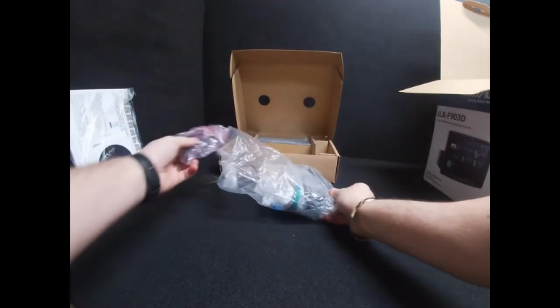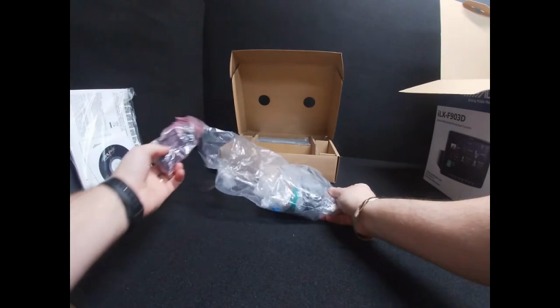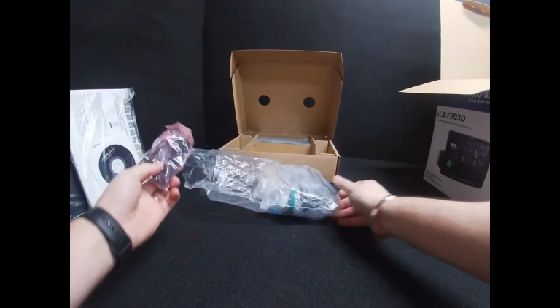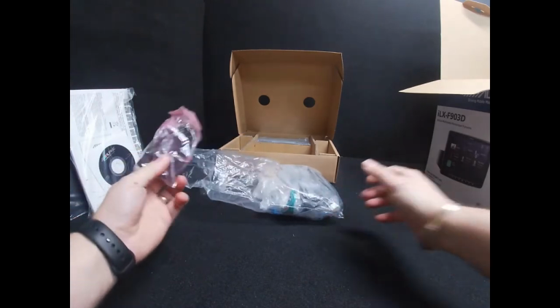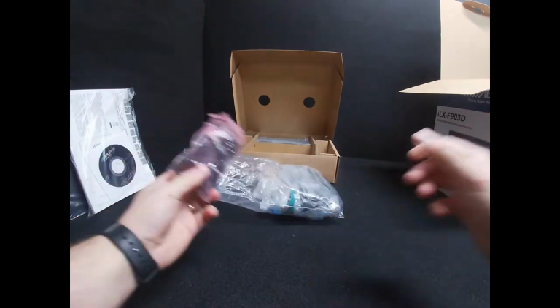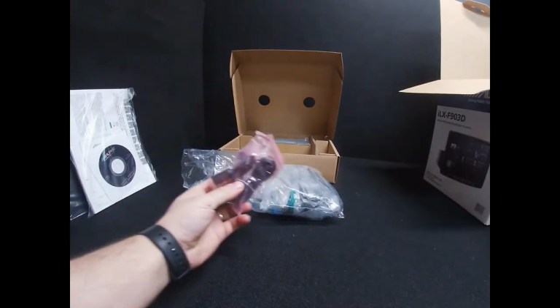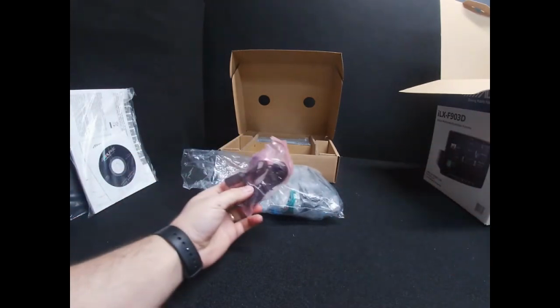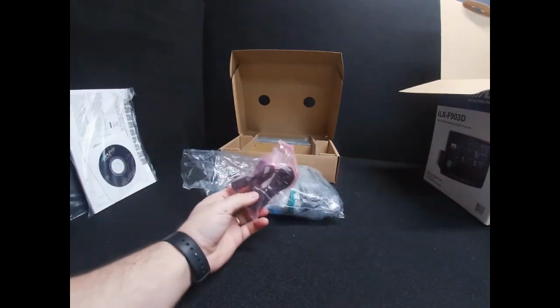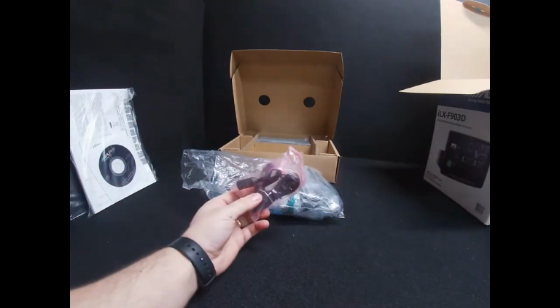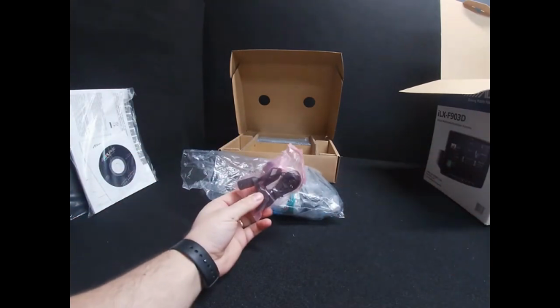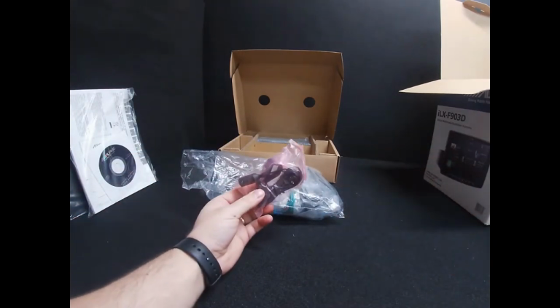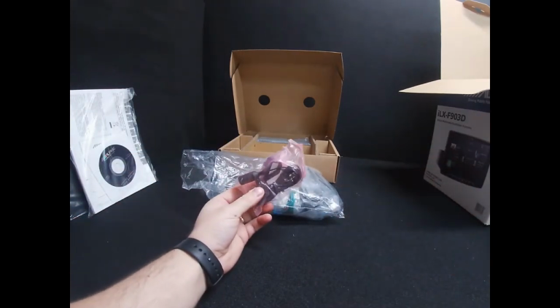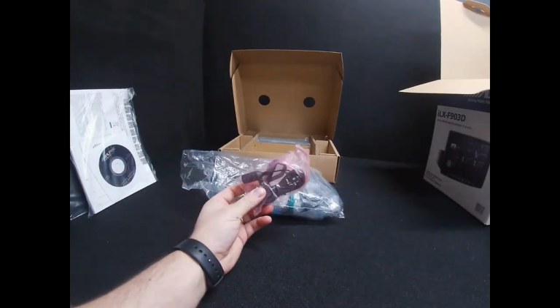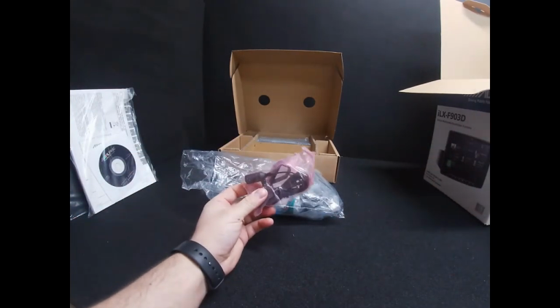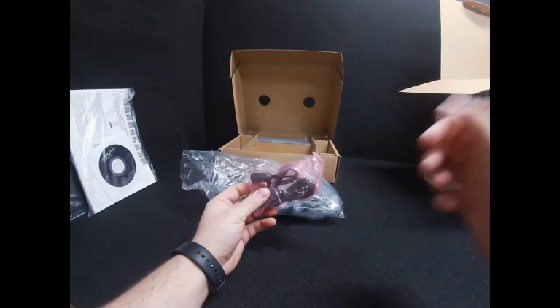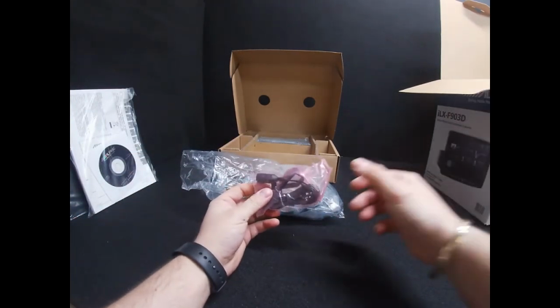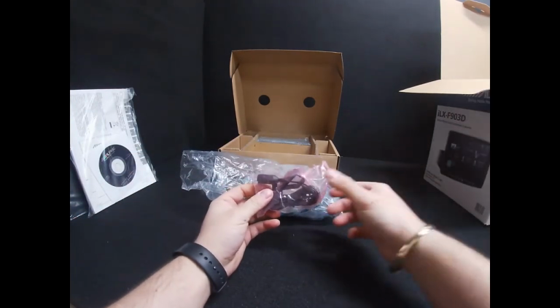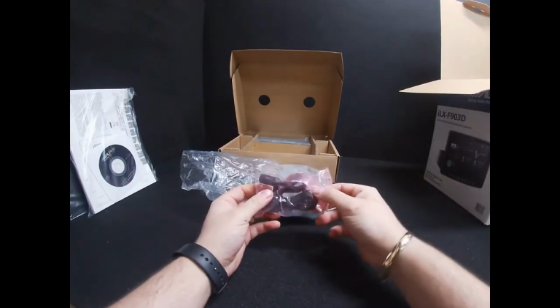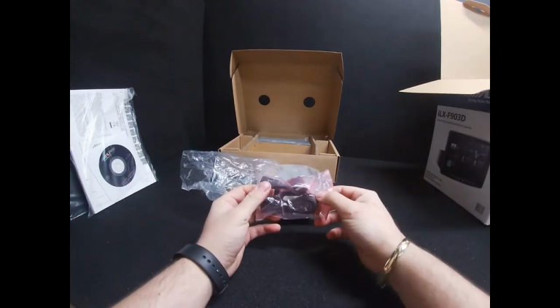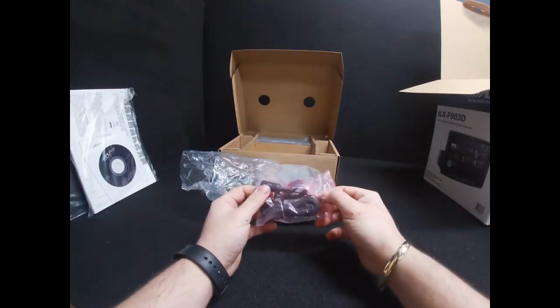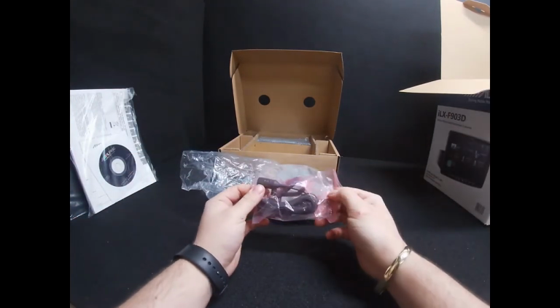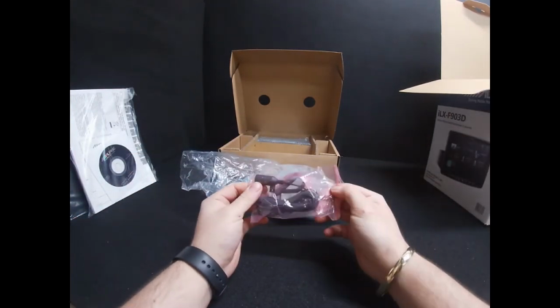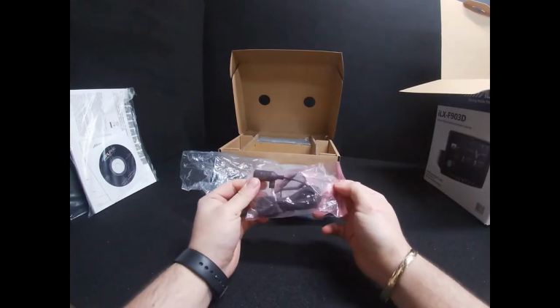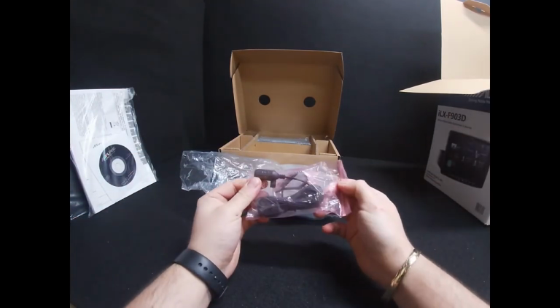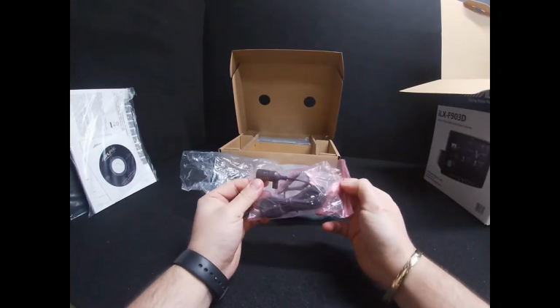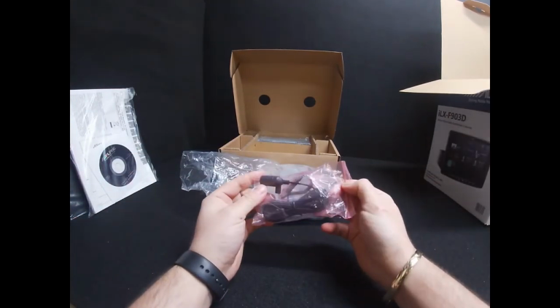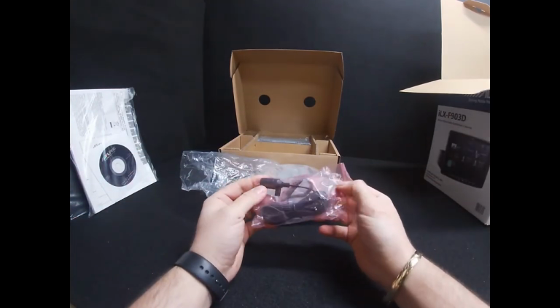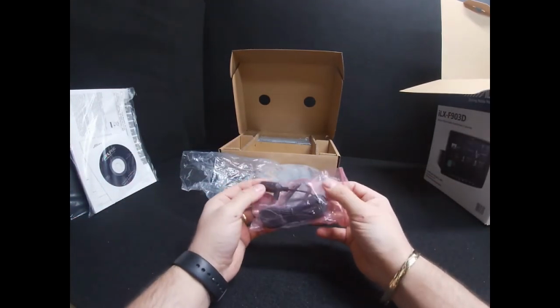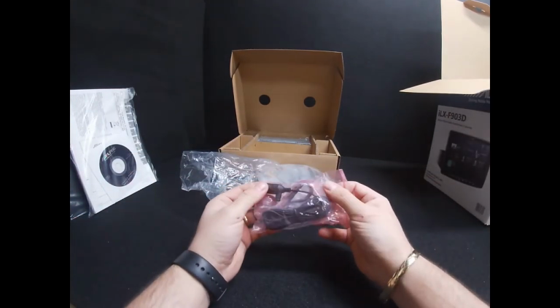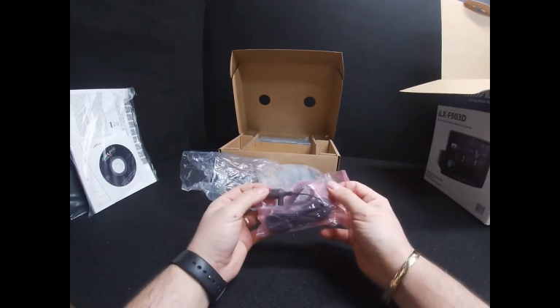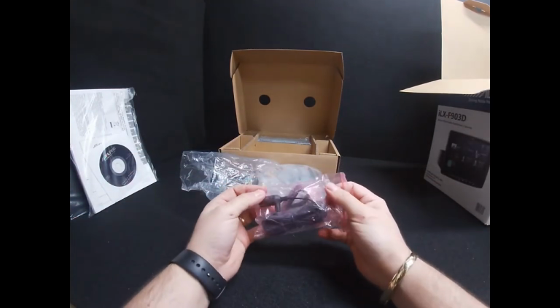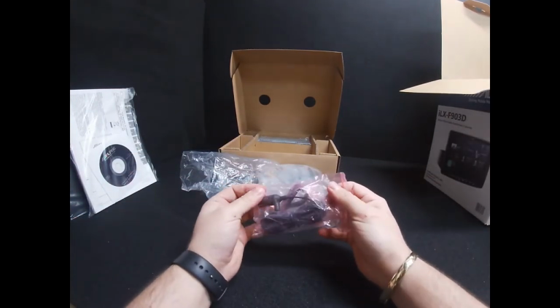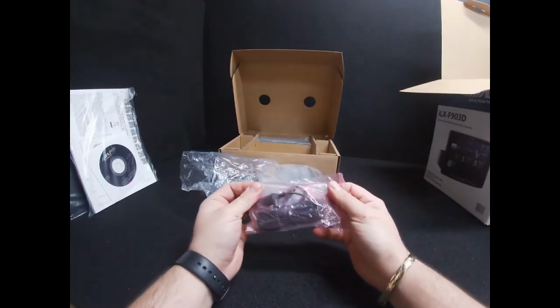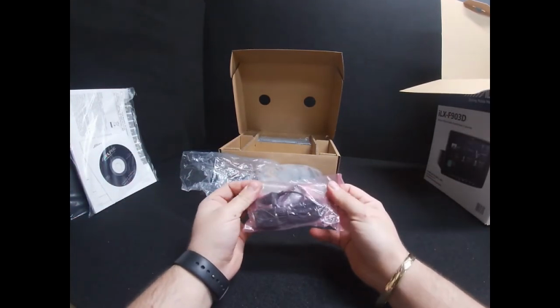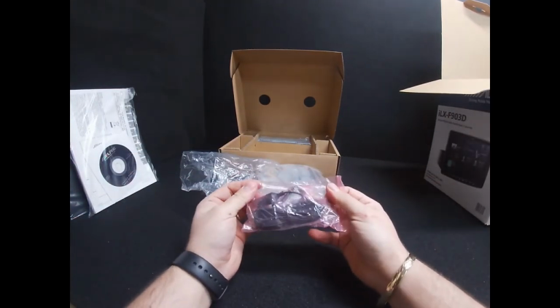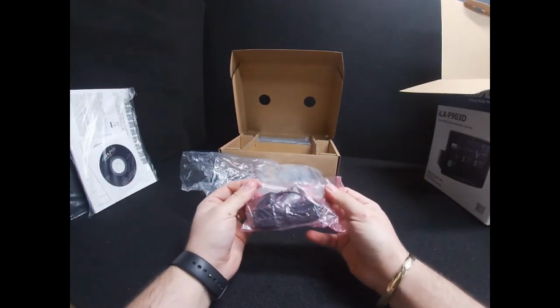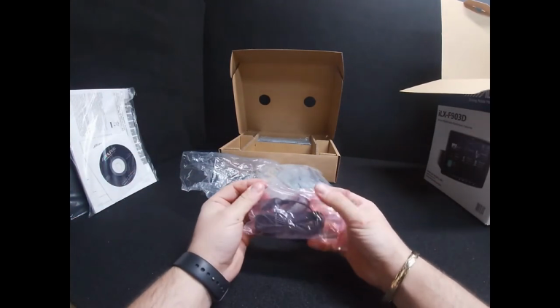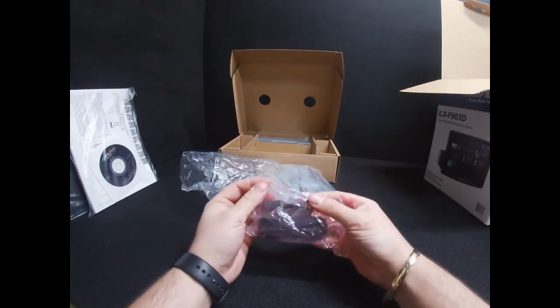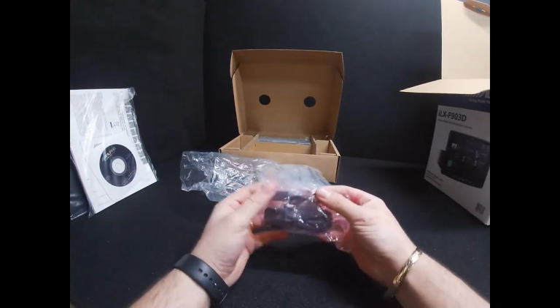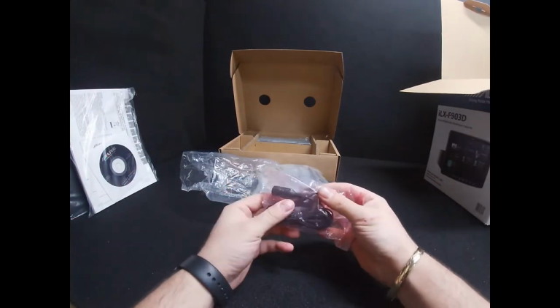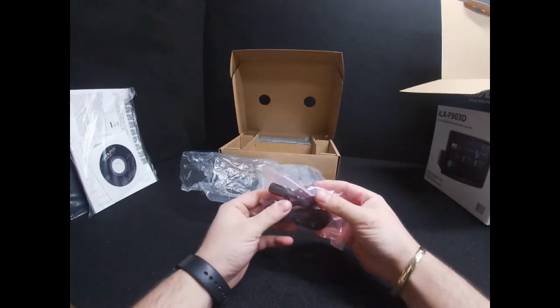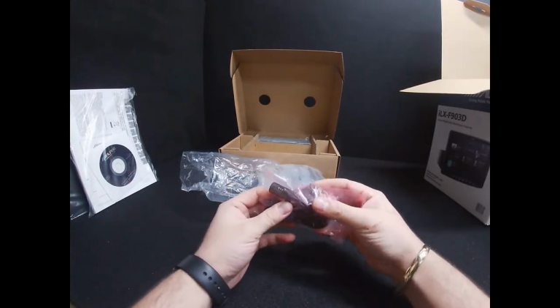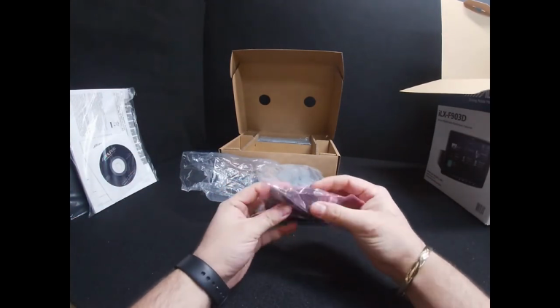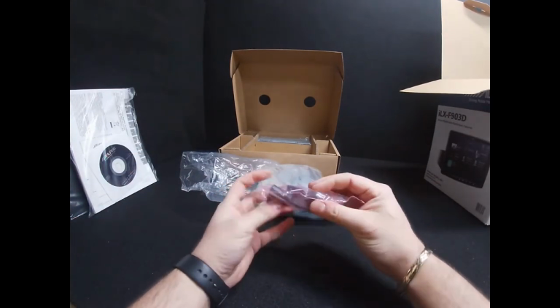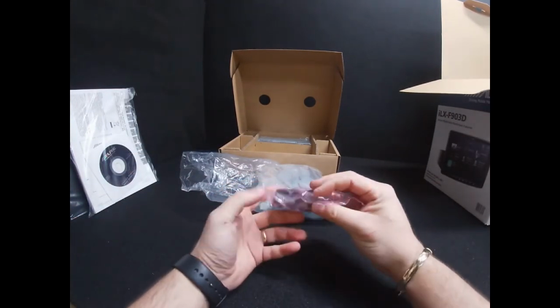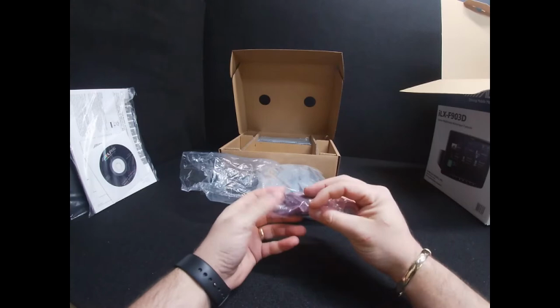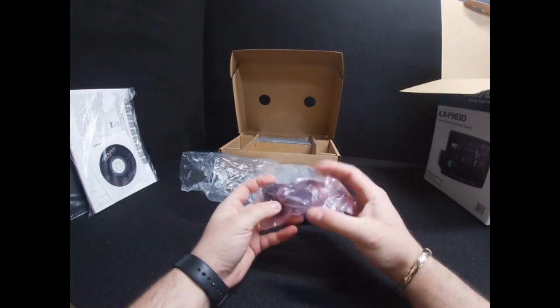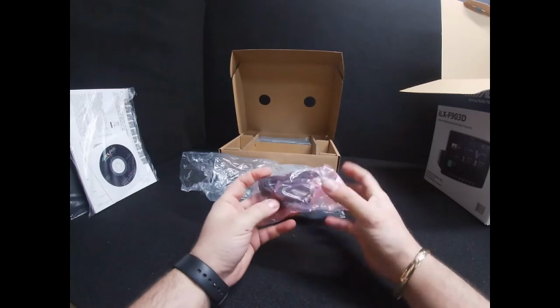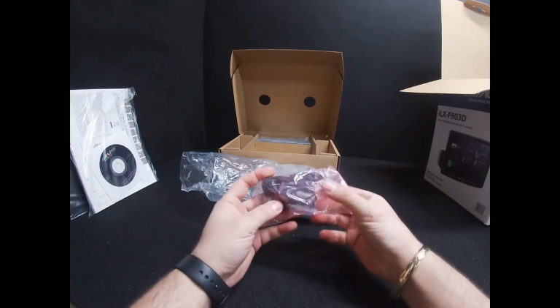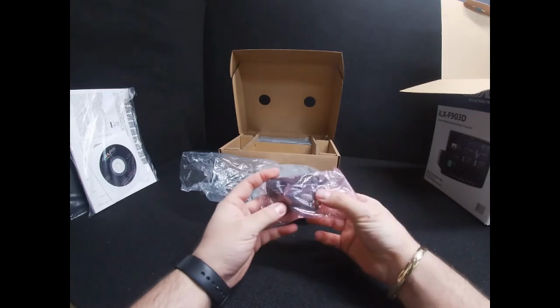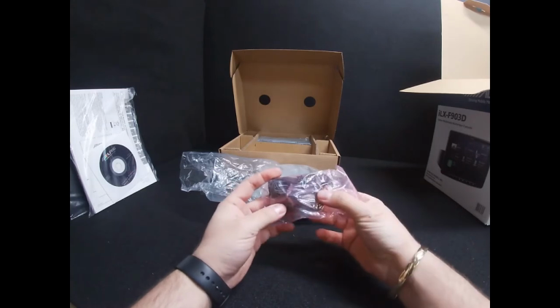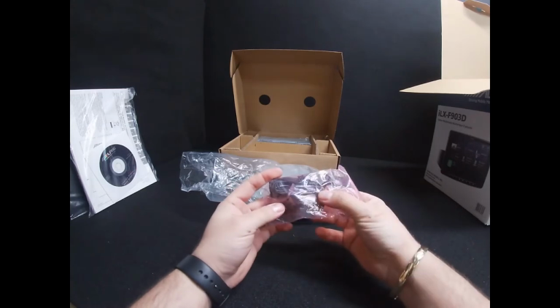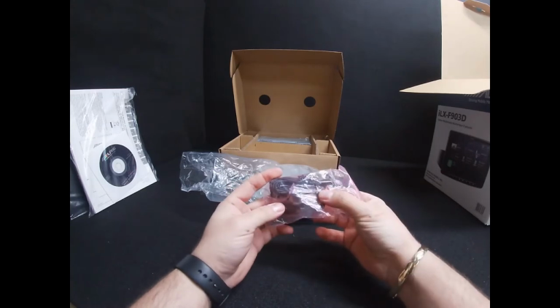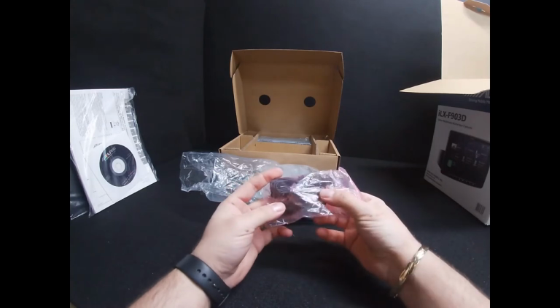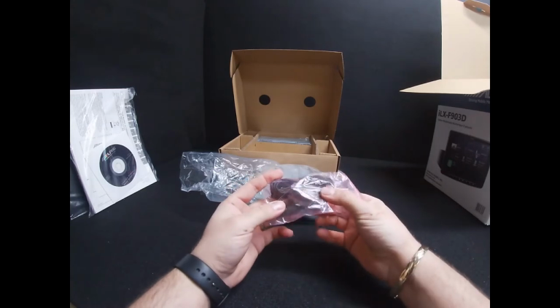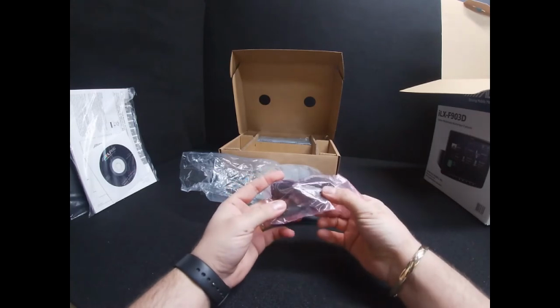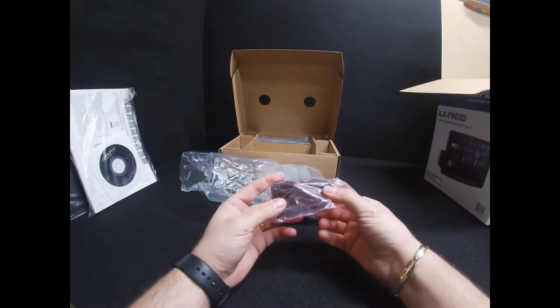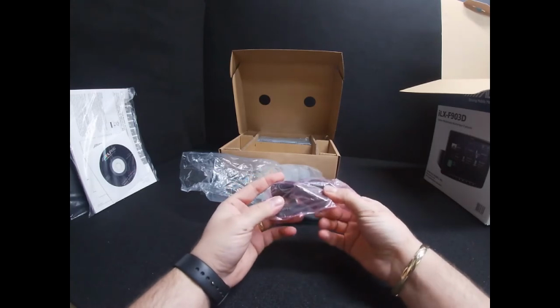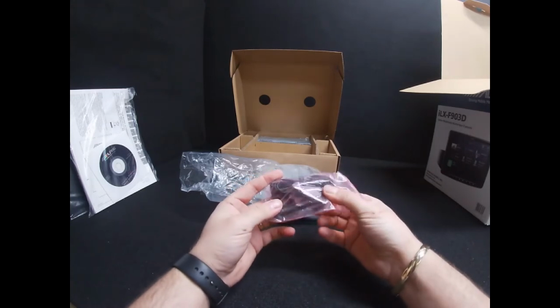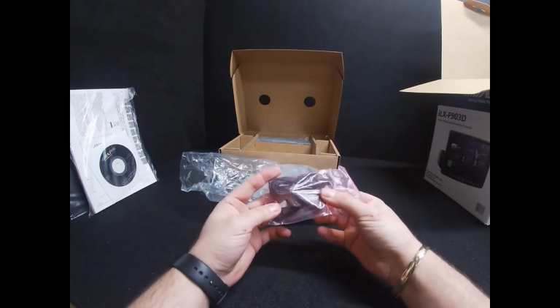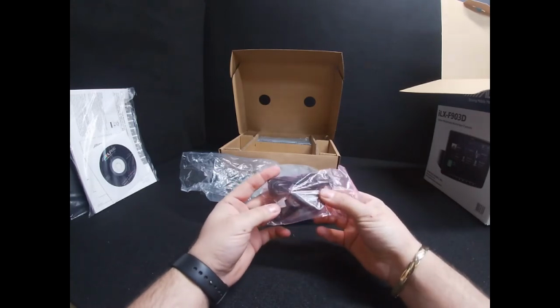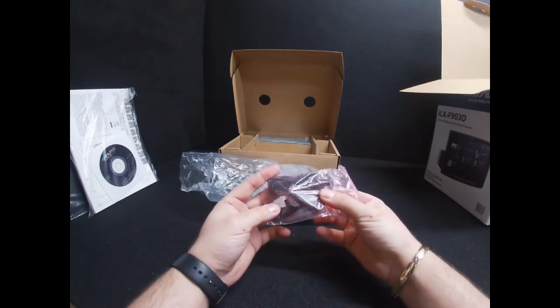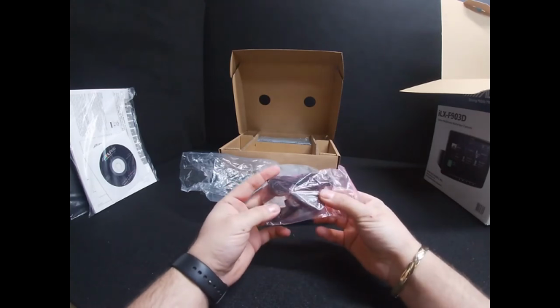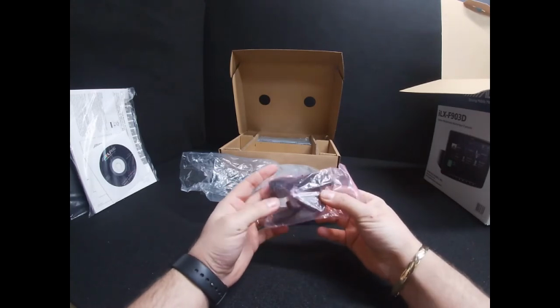The first accessory out of the packet is the Alpine microphone, which also comes with a small stand and a sticky pad.